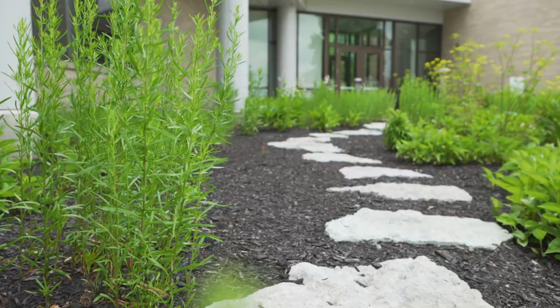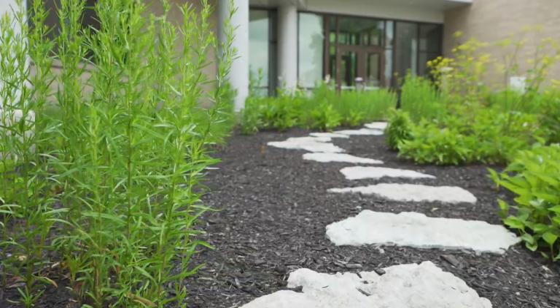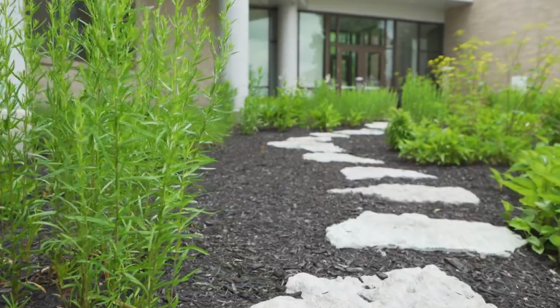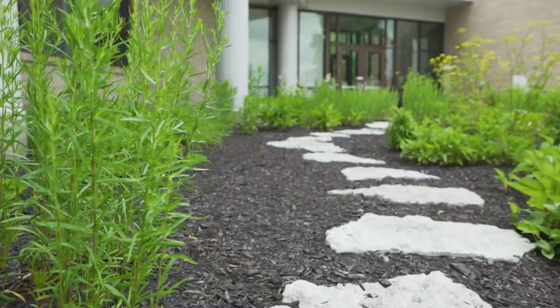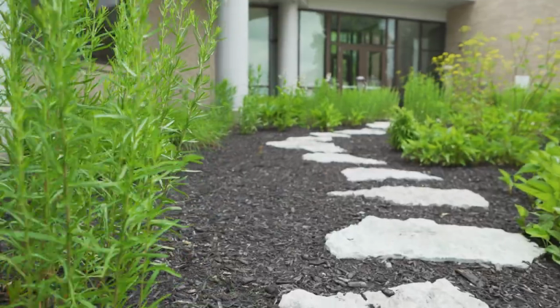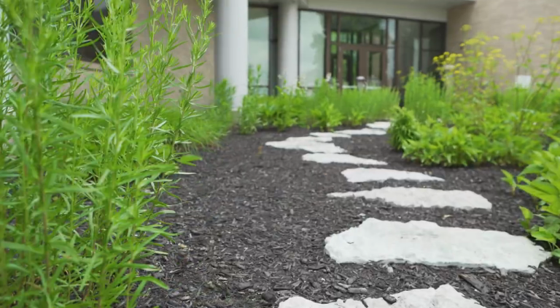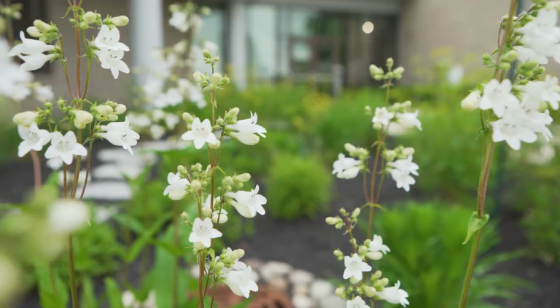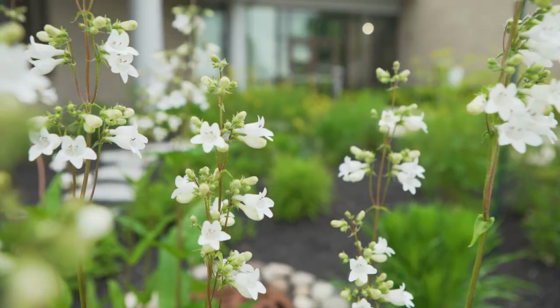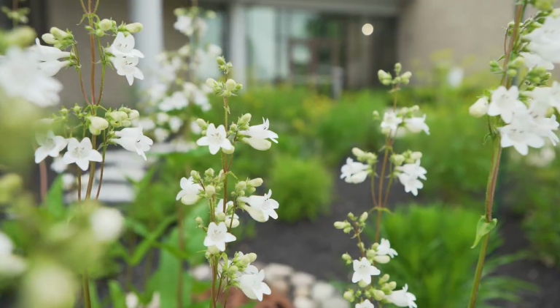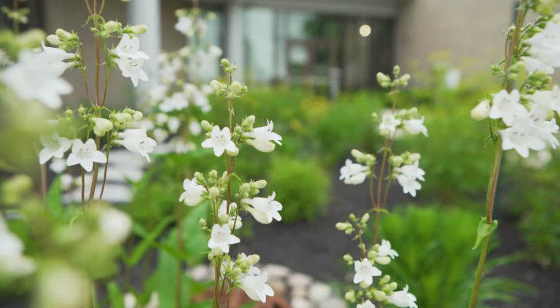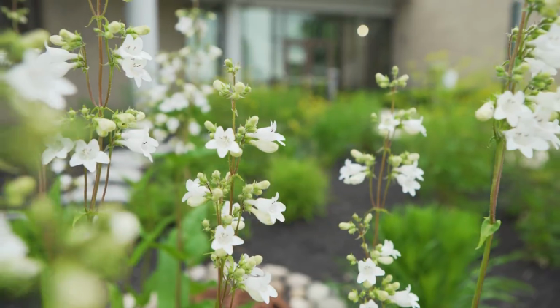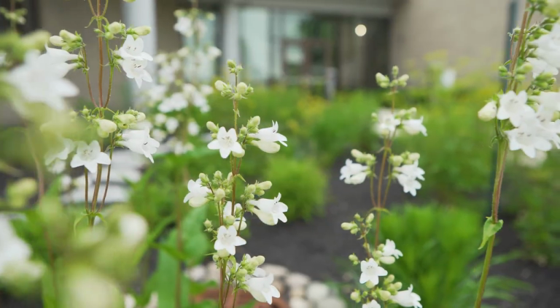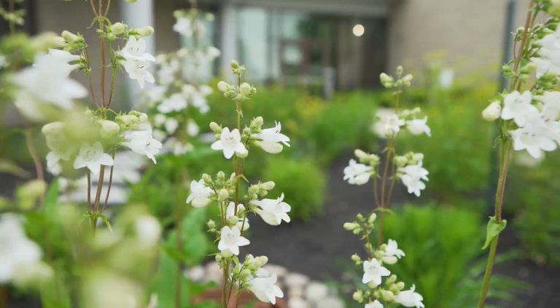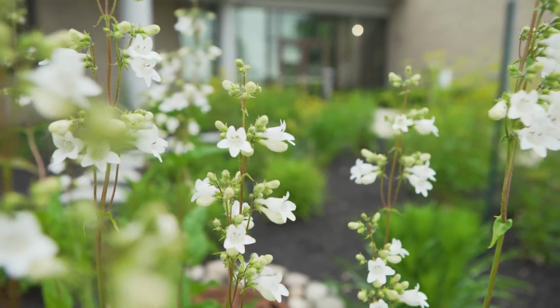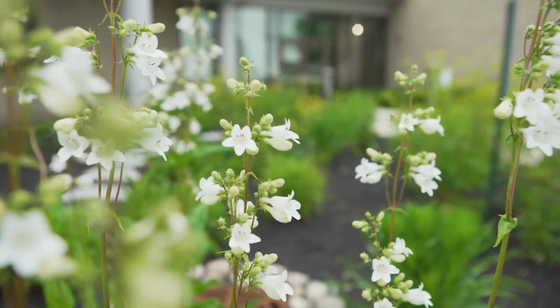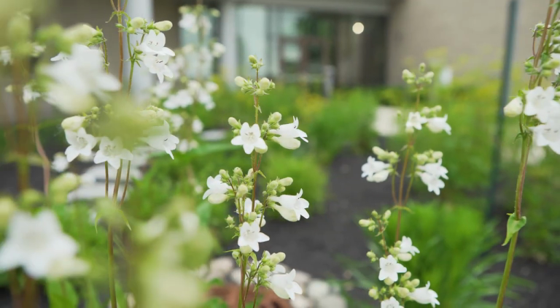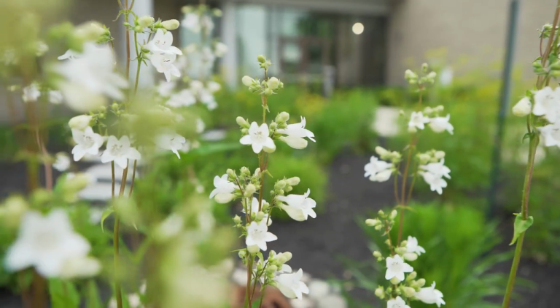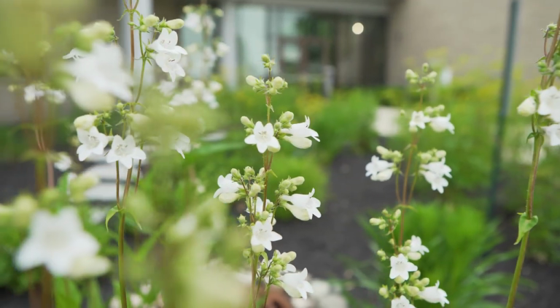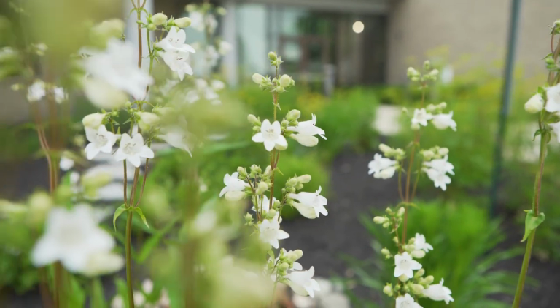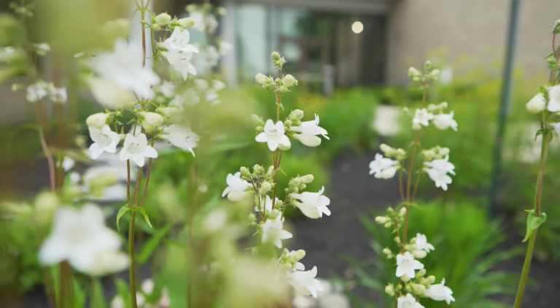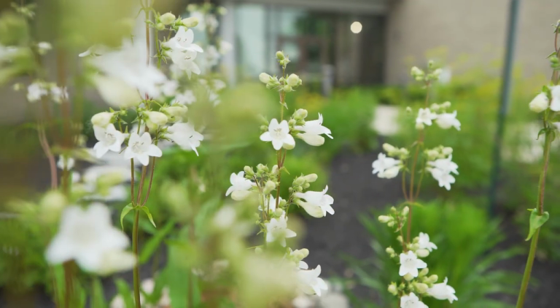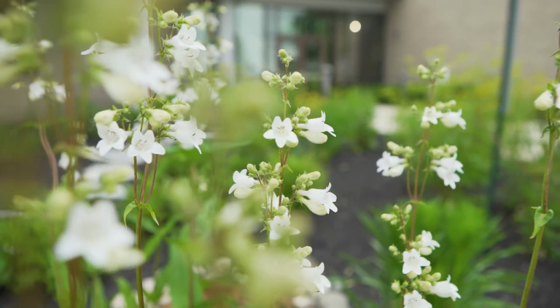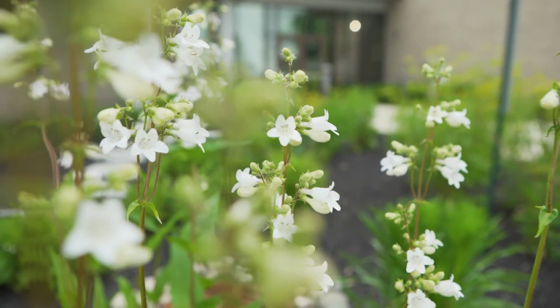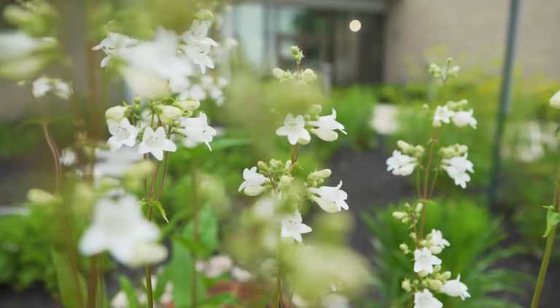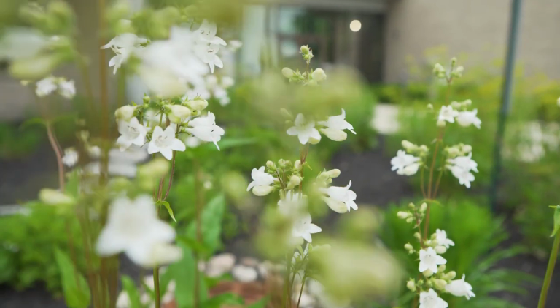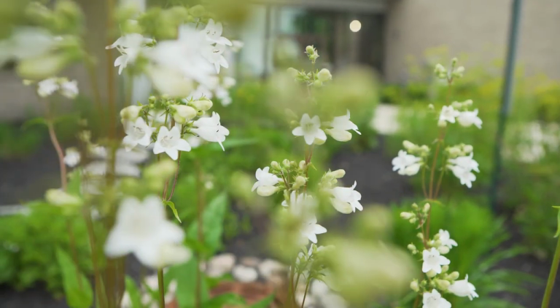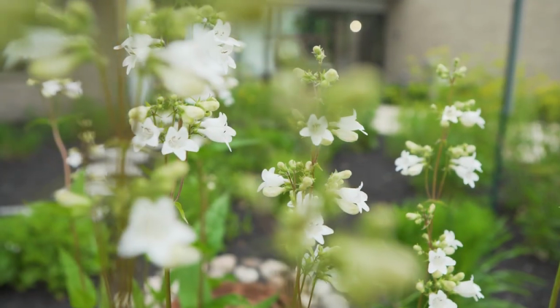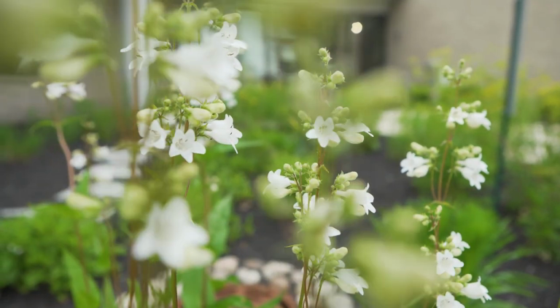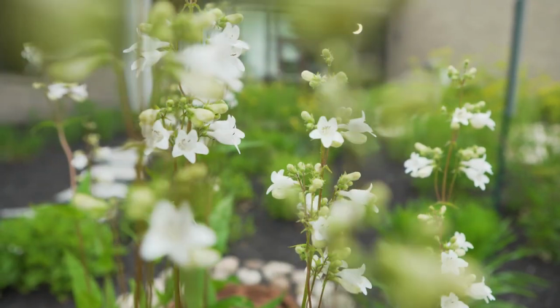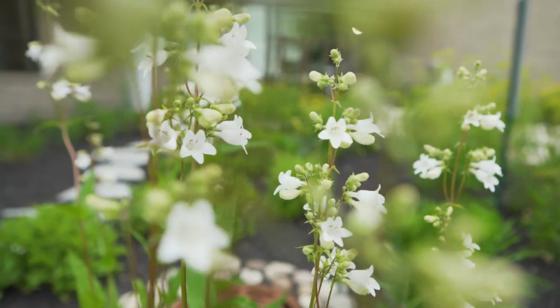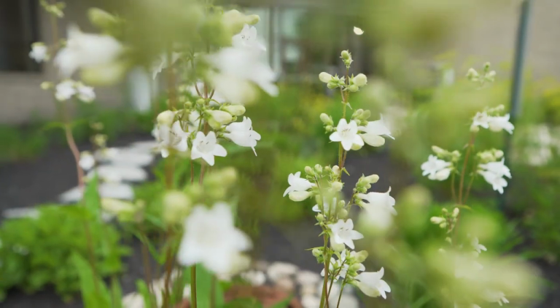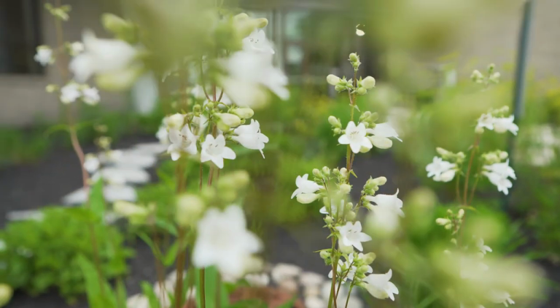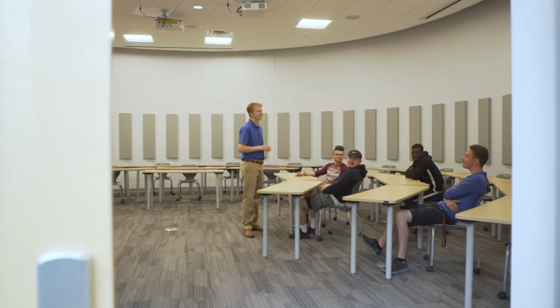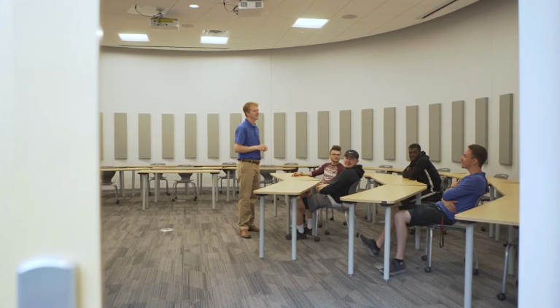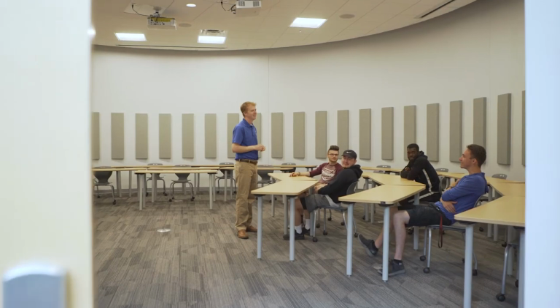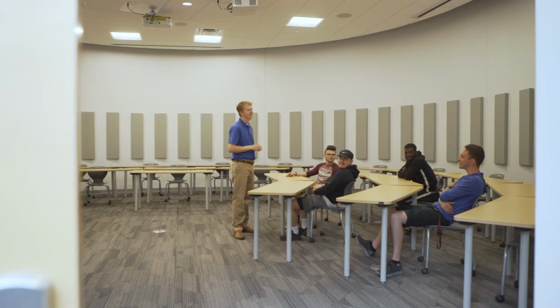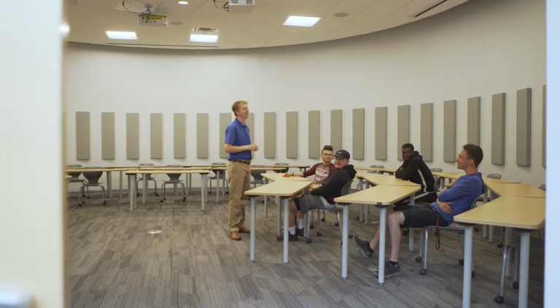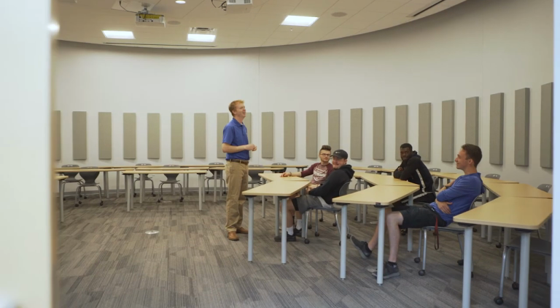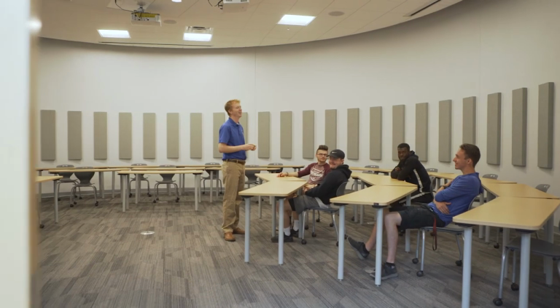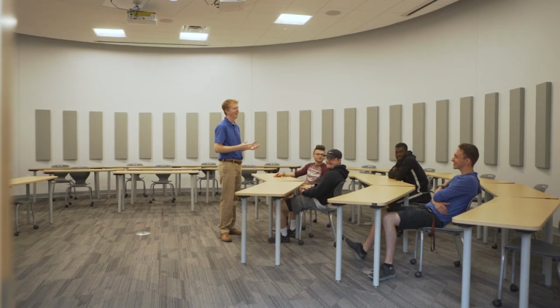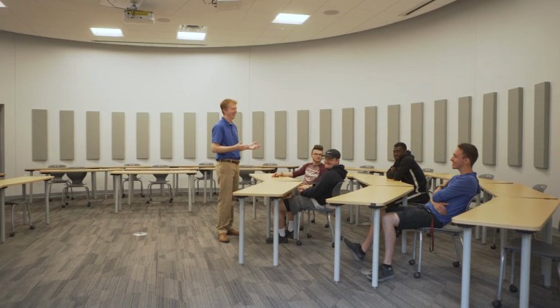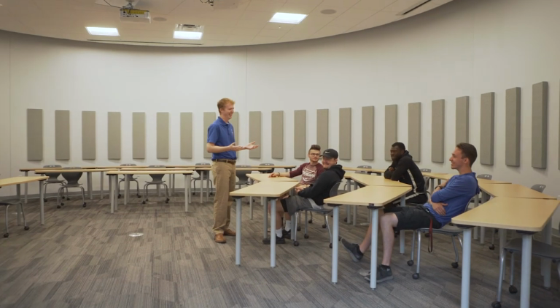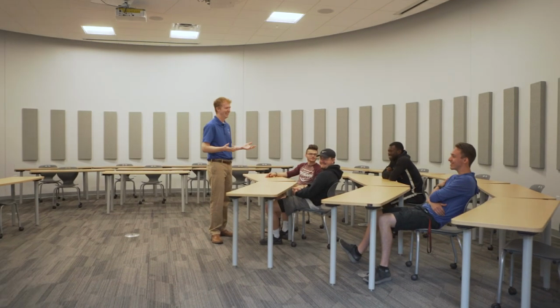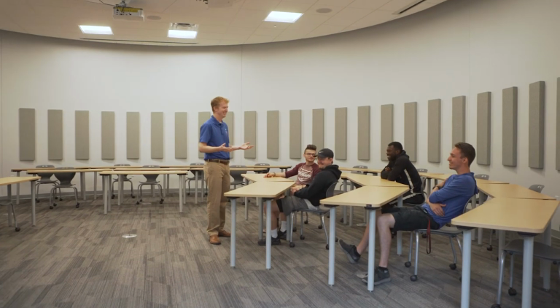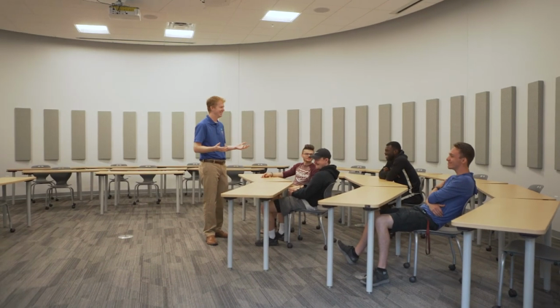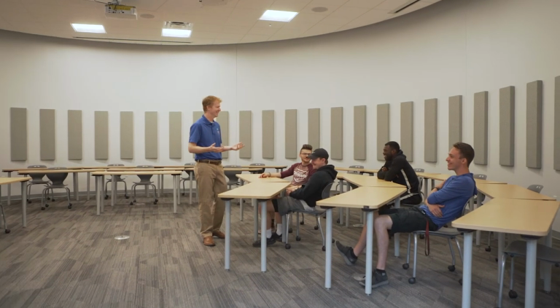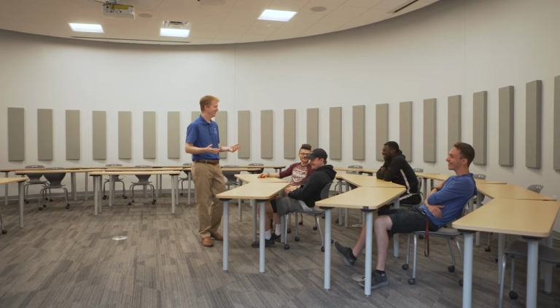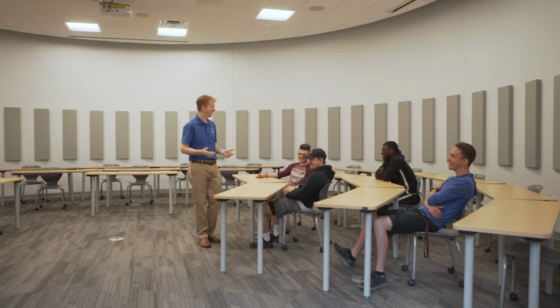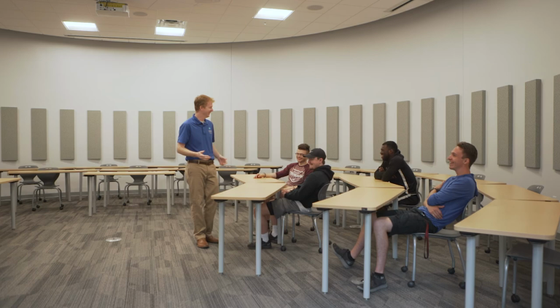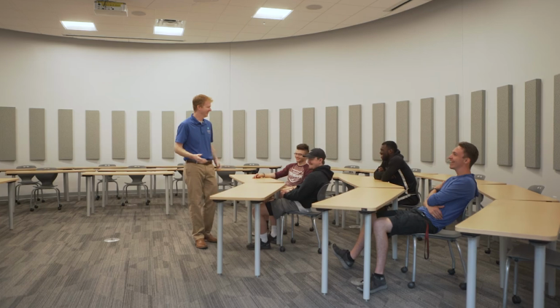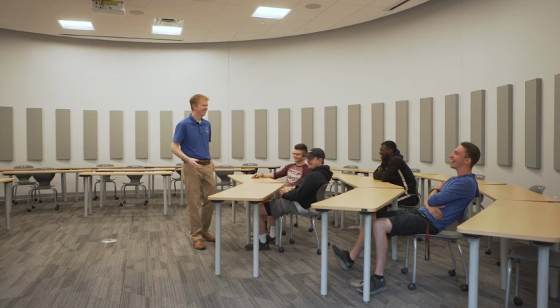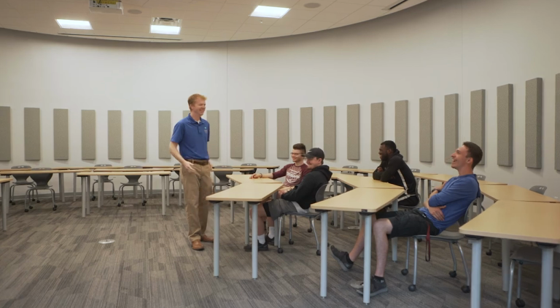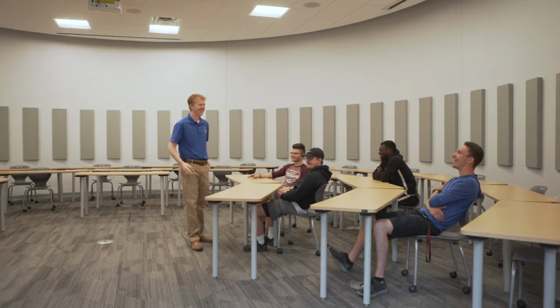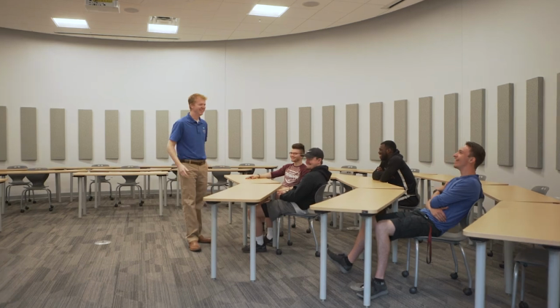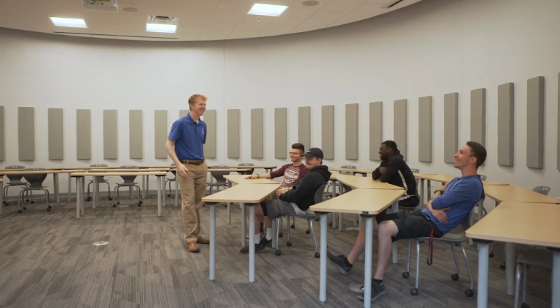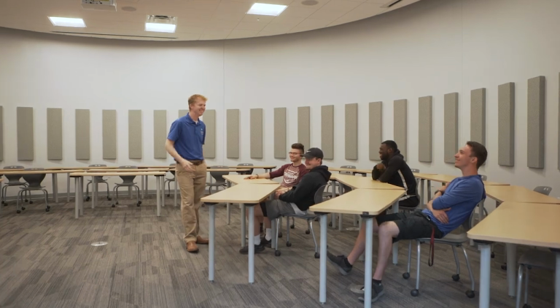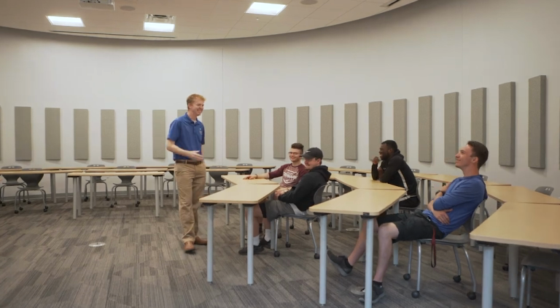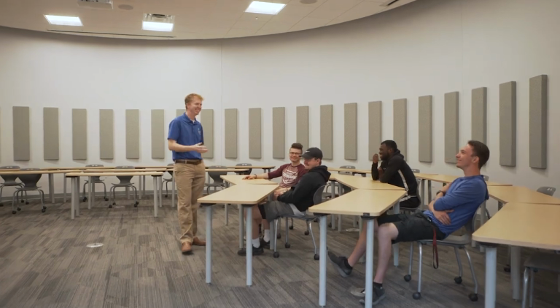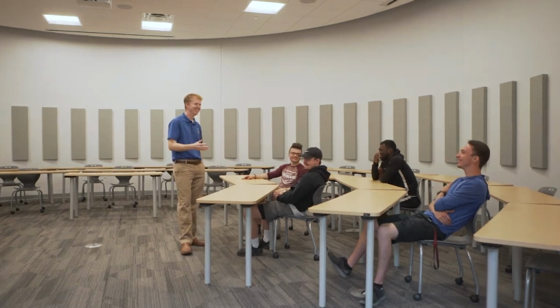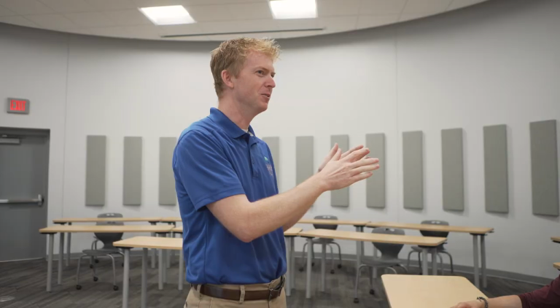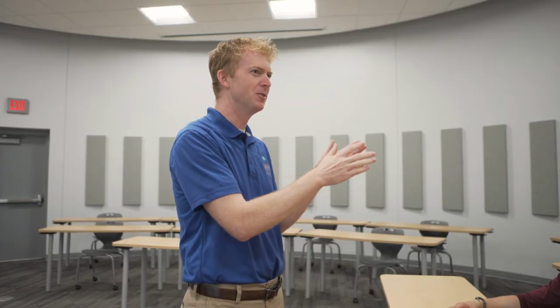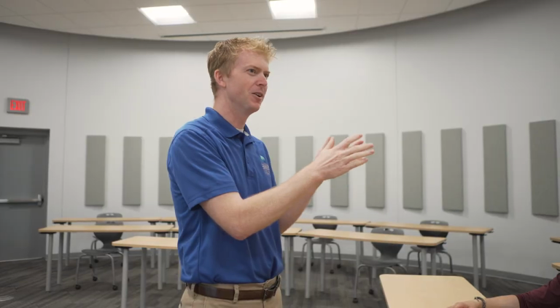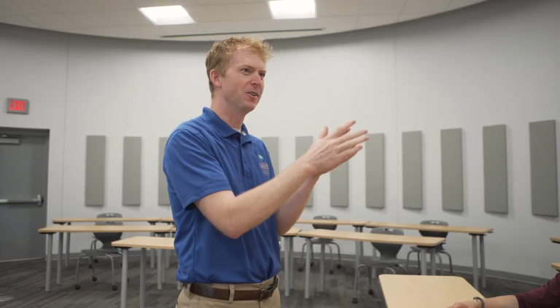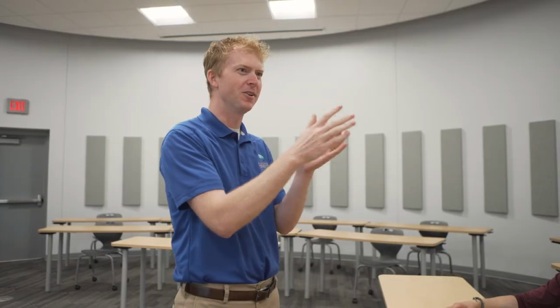The Science Center is one of our newer academic buildings on campus. It was built in 2018 and it's a great home for our science and math students.